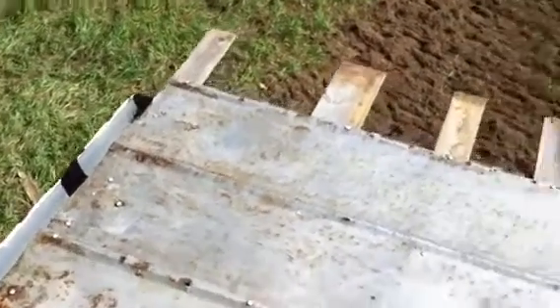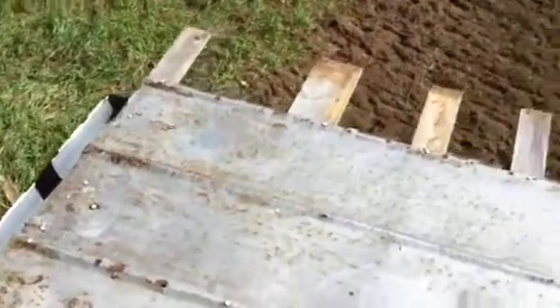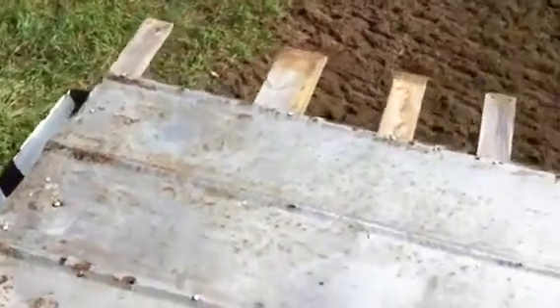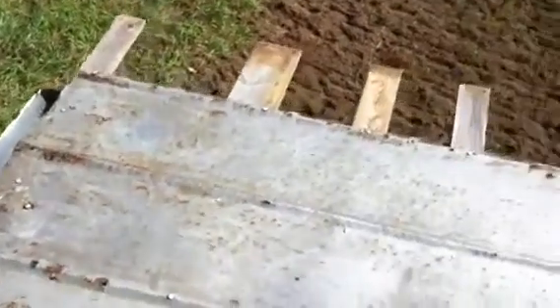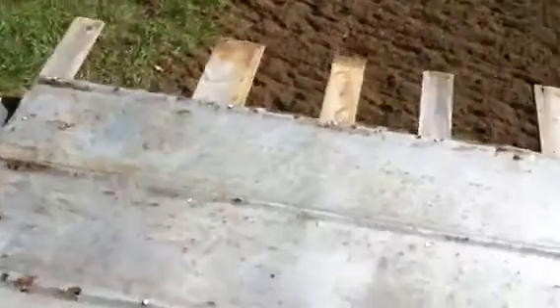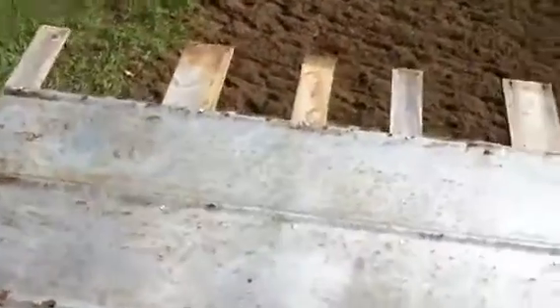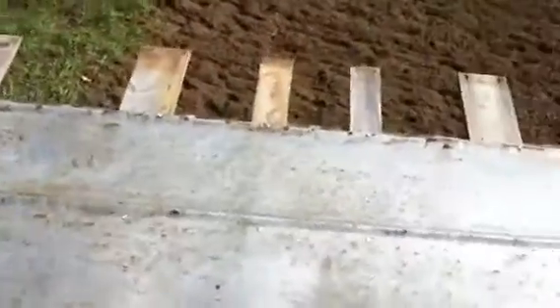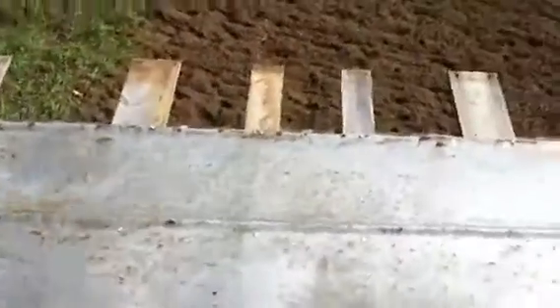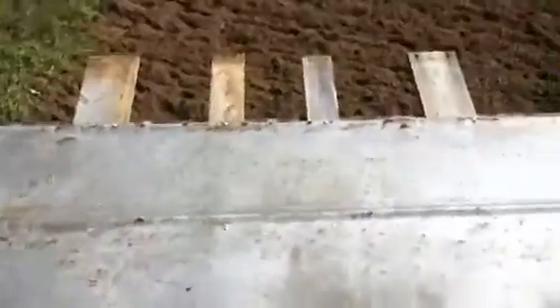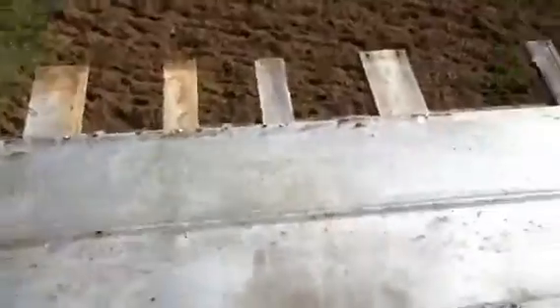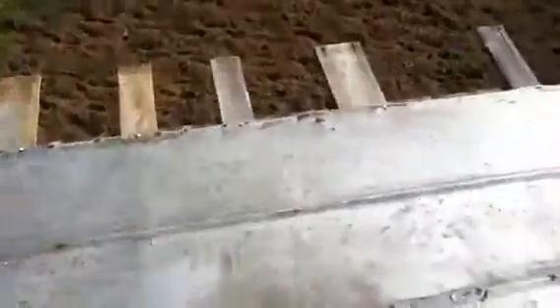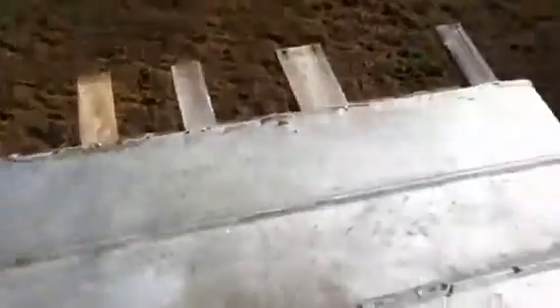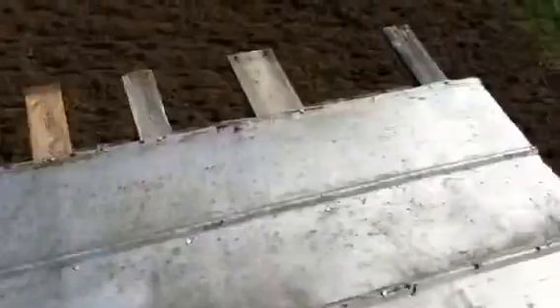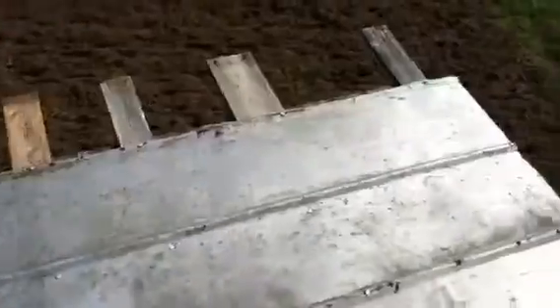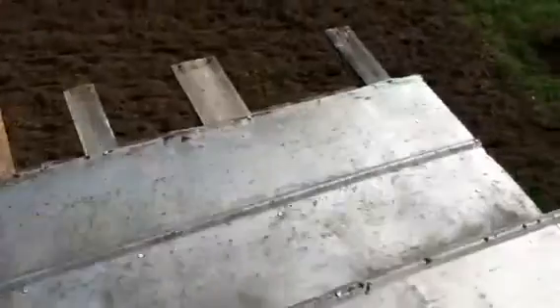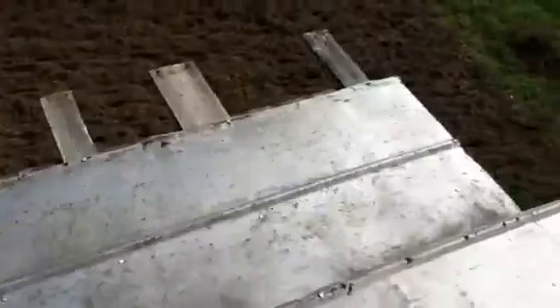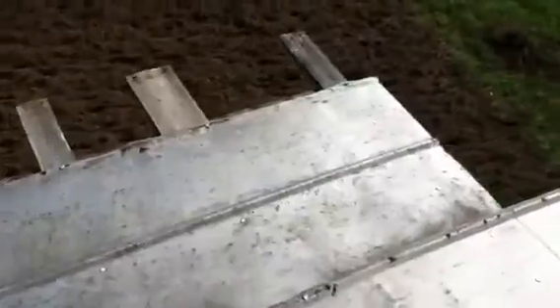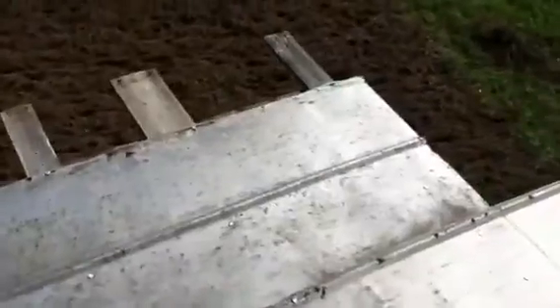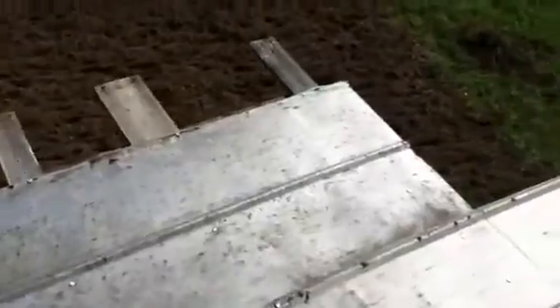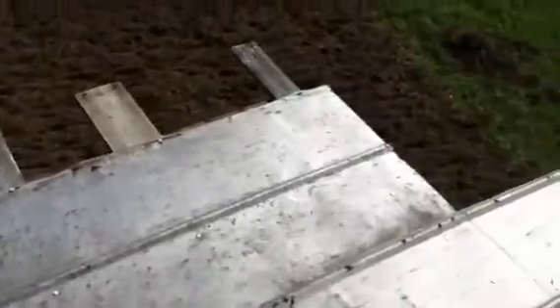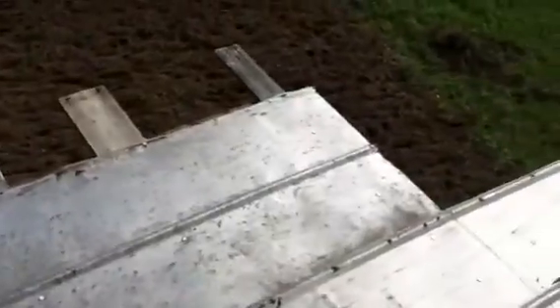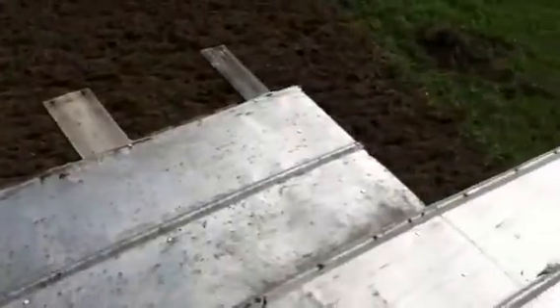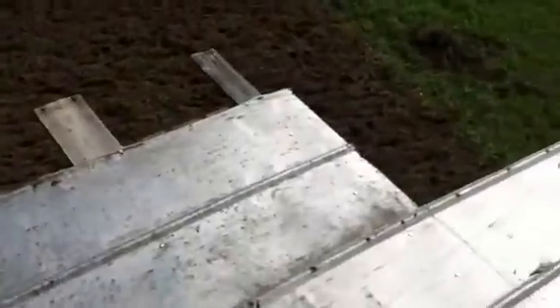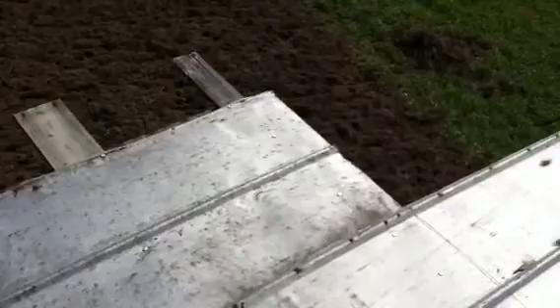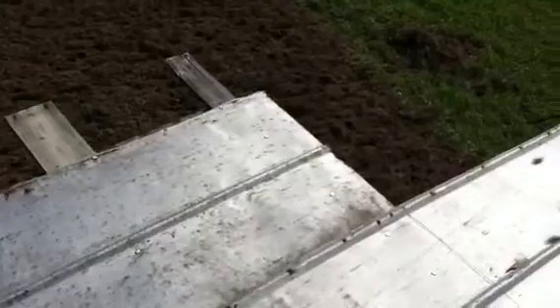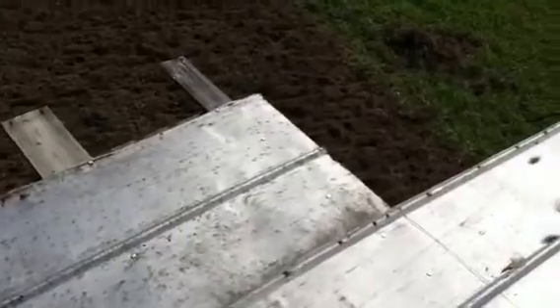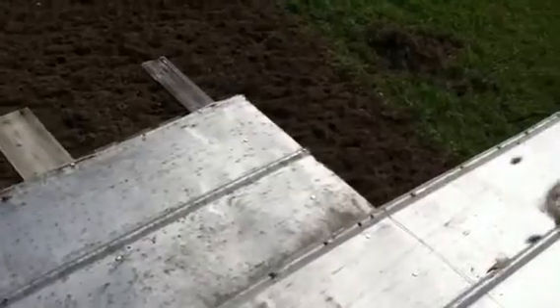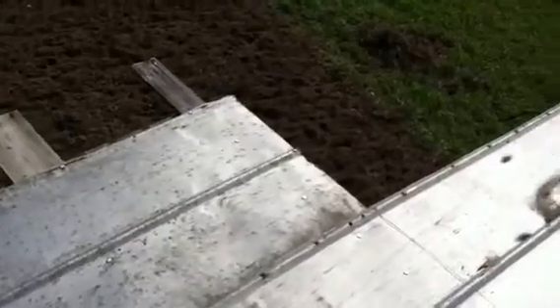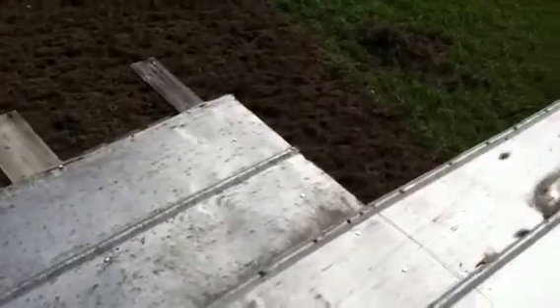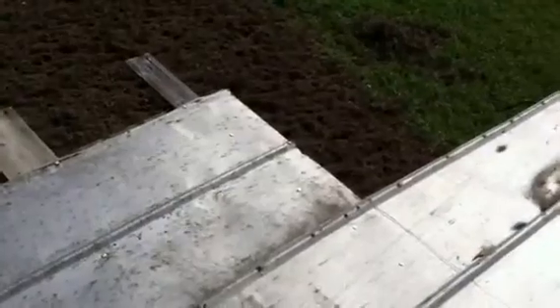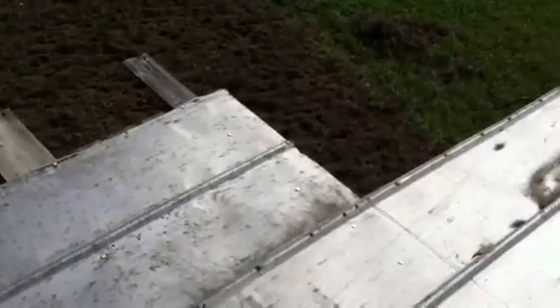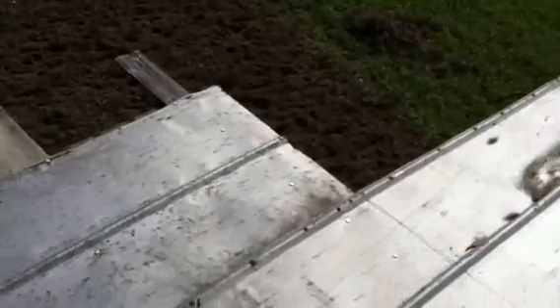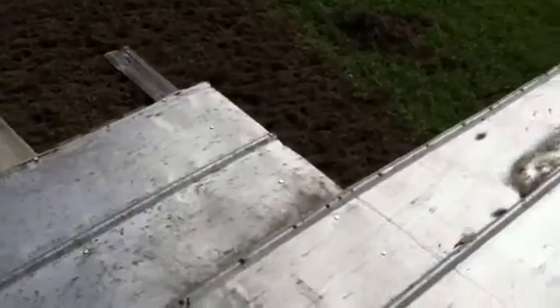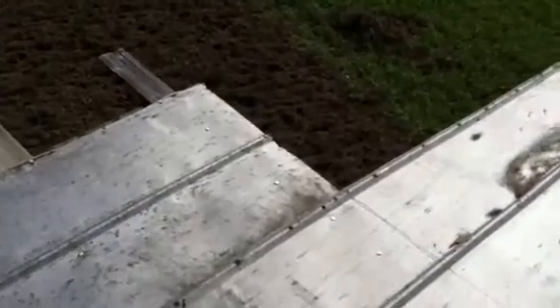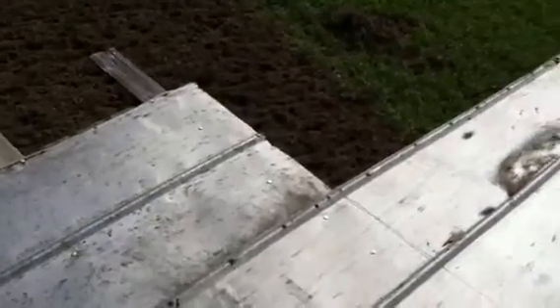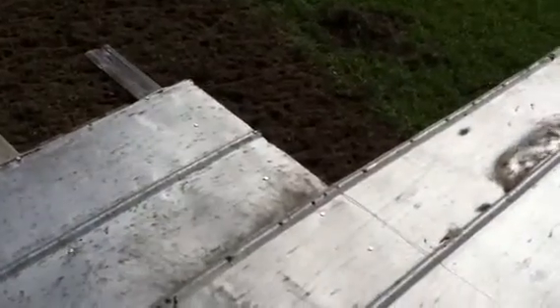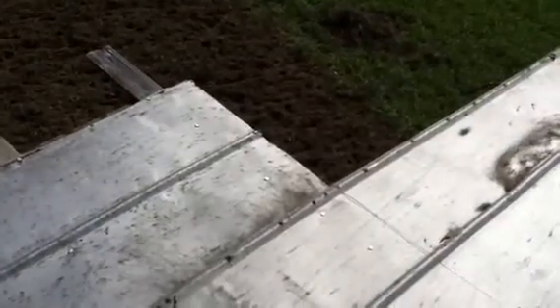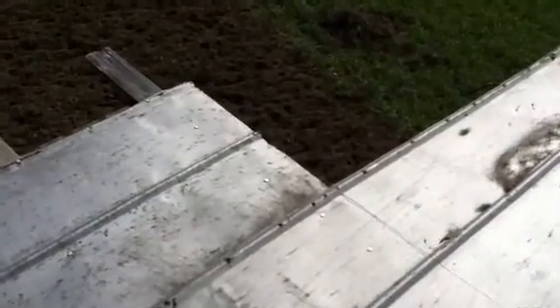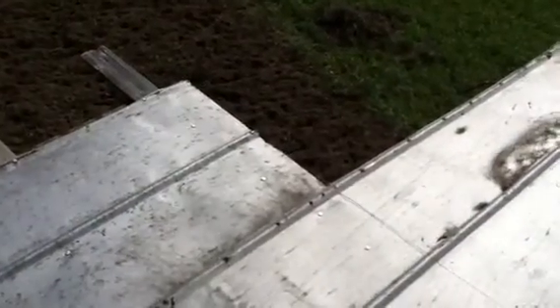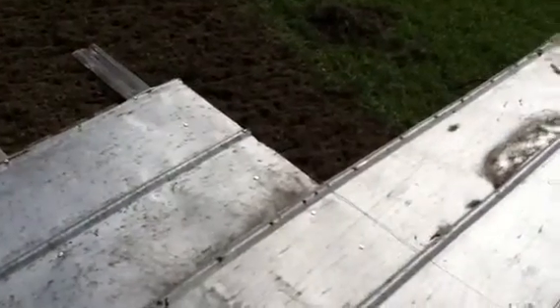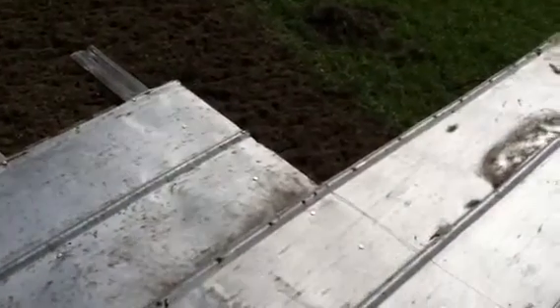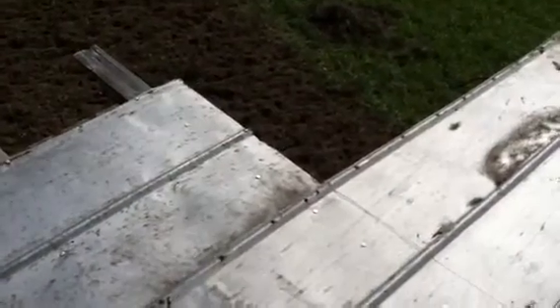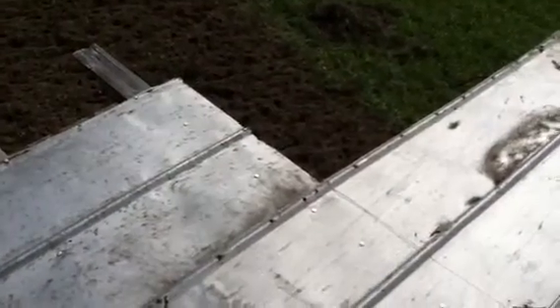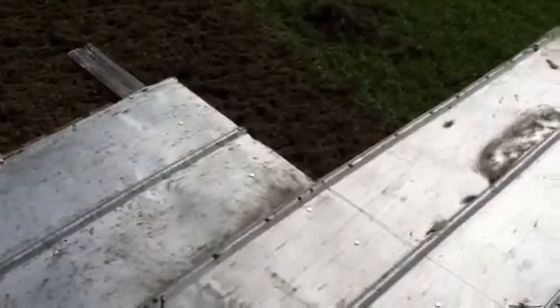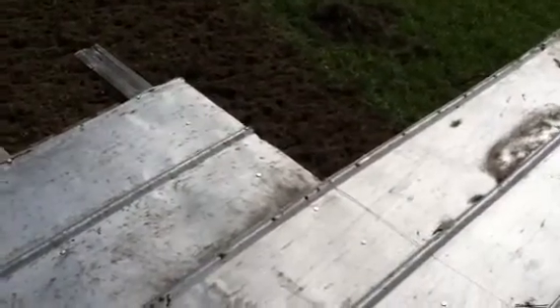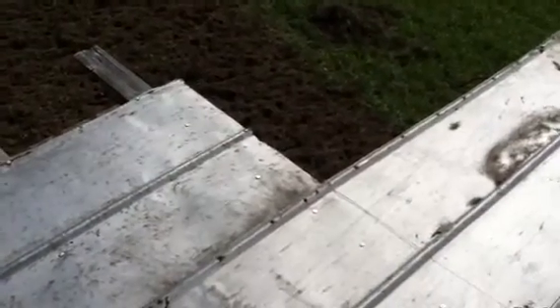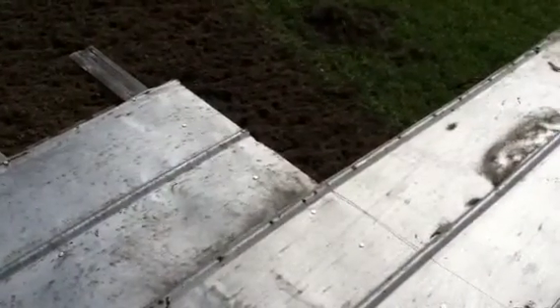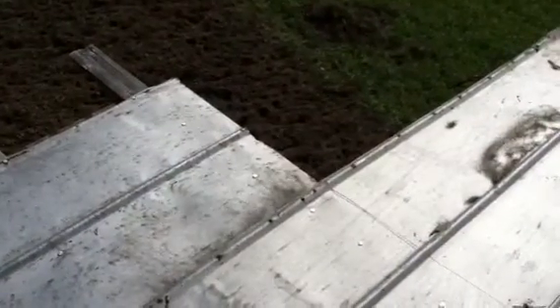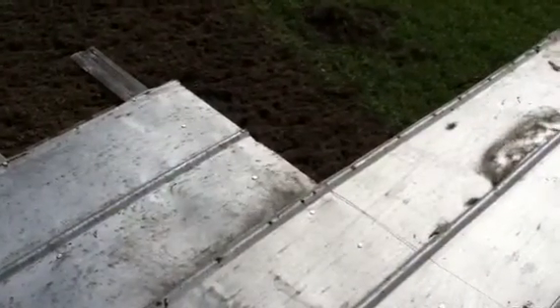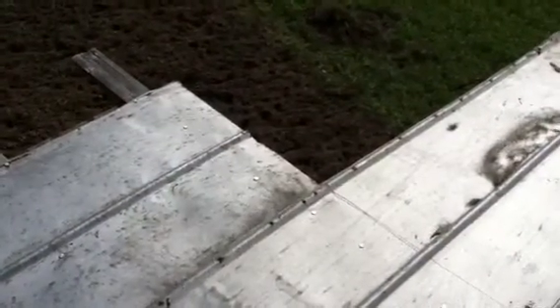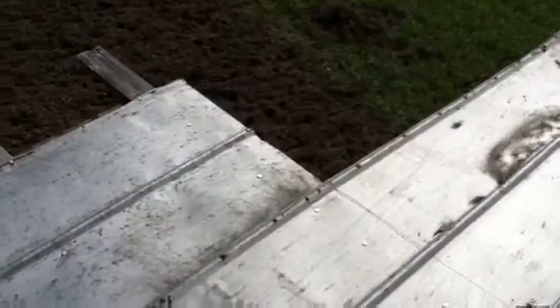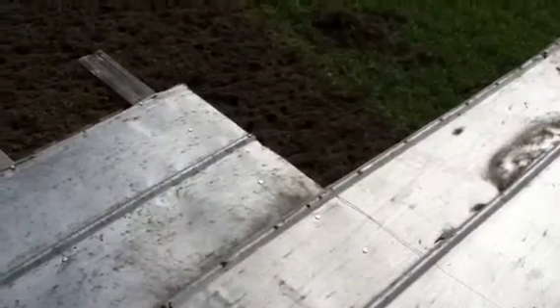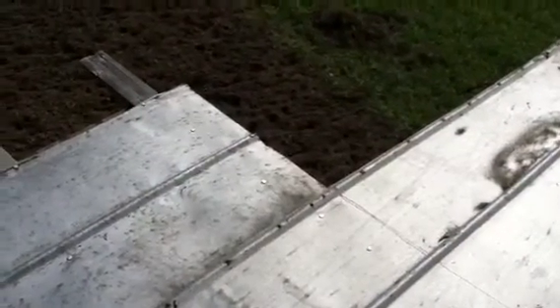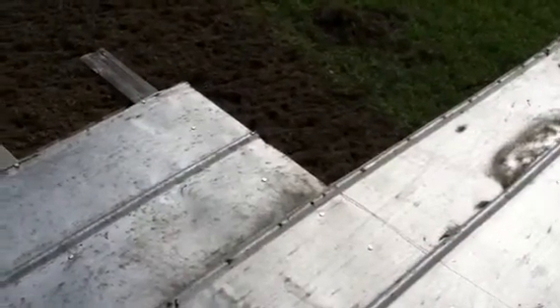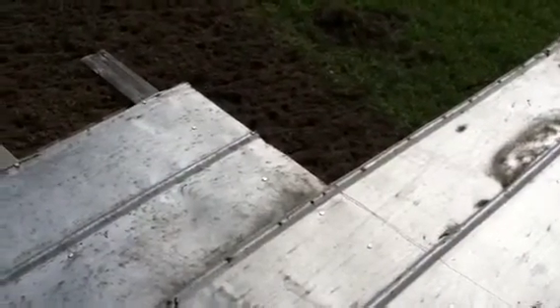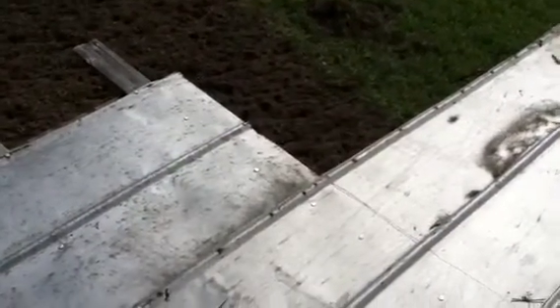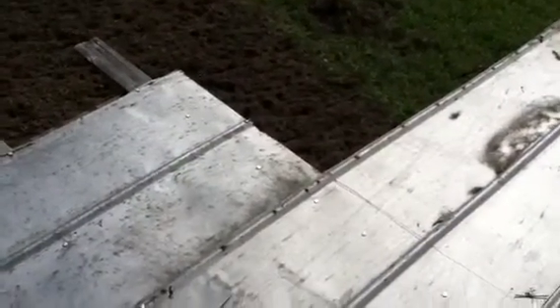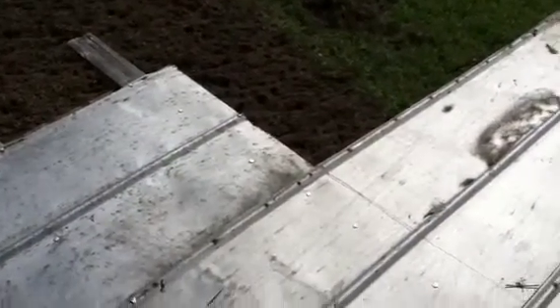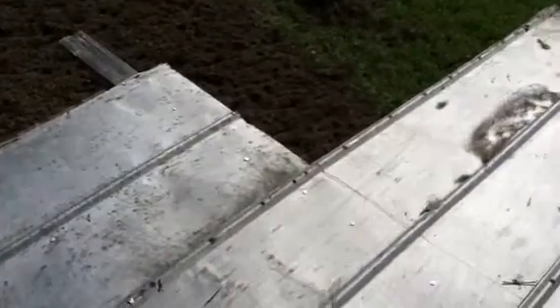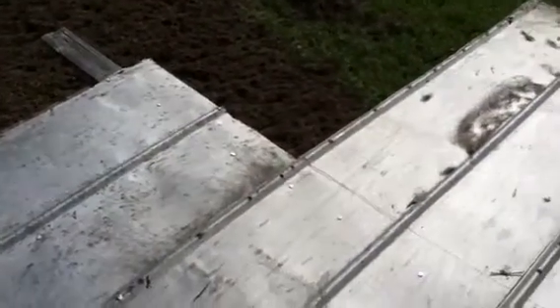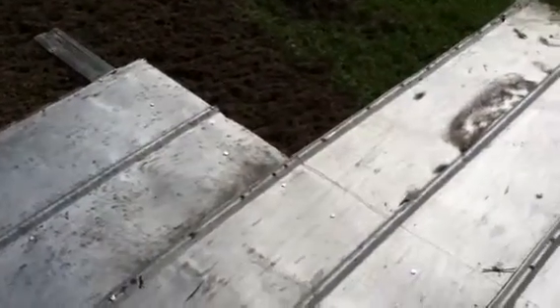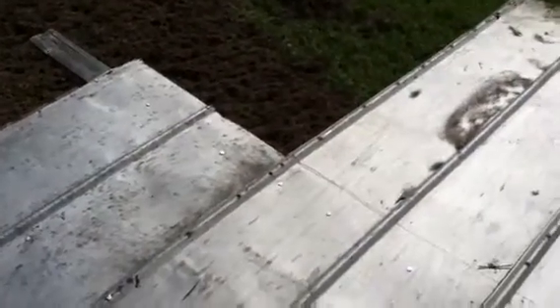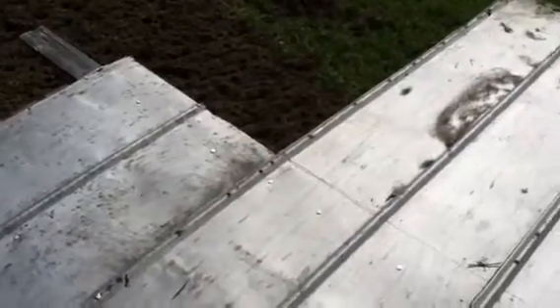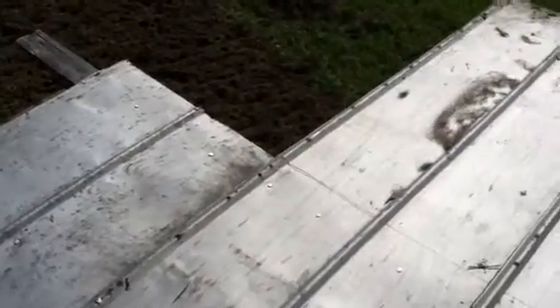Let me know what you think. When I do the video tomorrow I'll show you what it looks like from the underside.